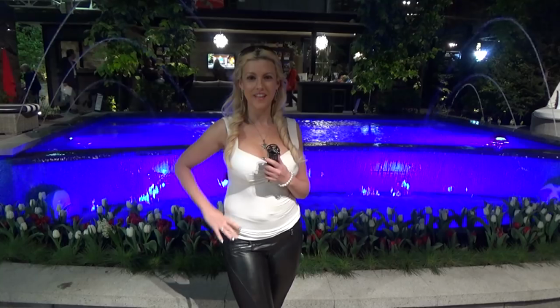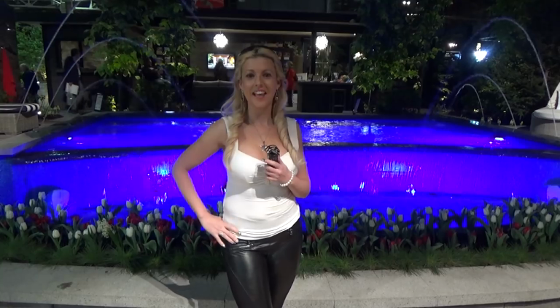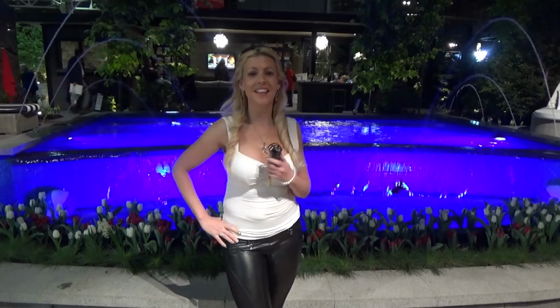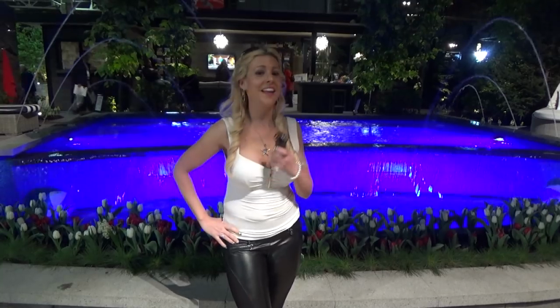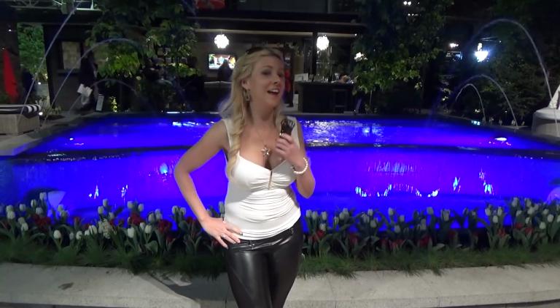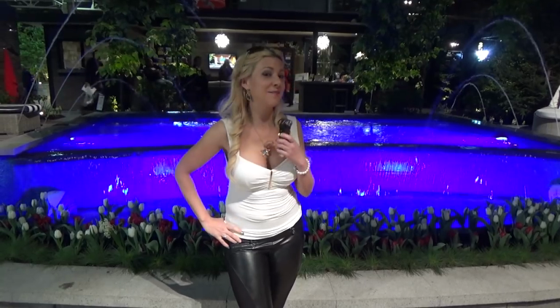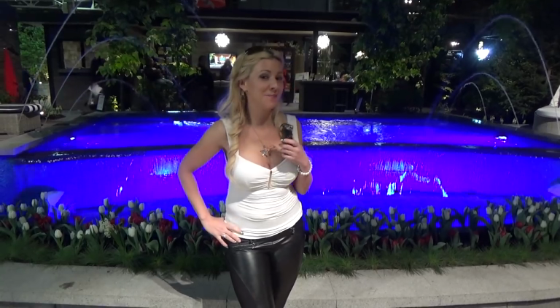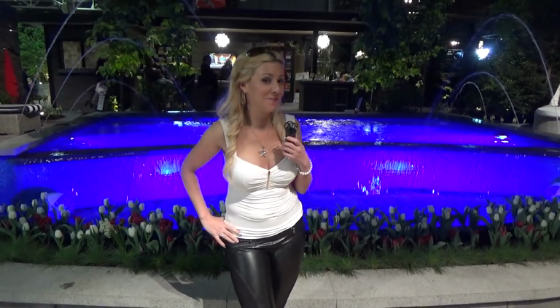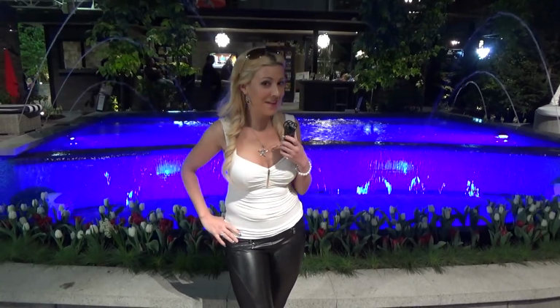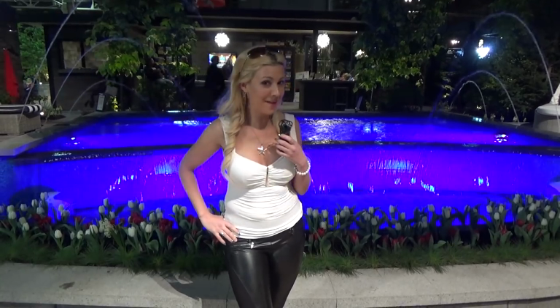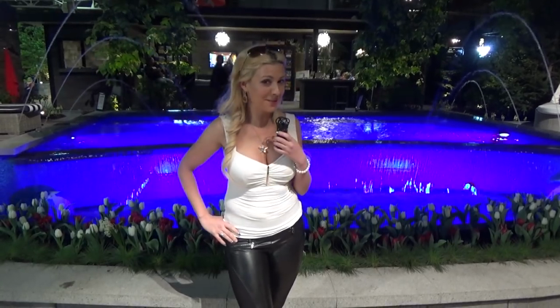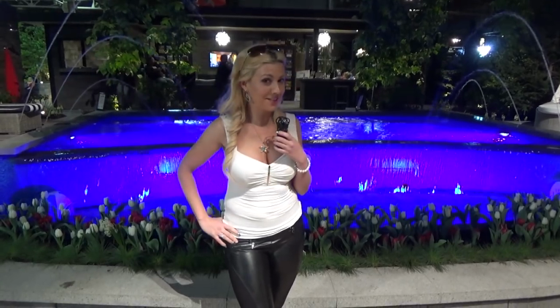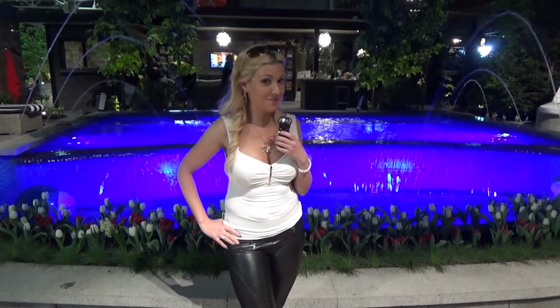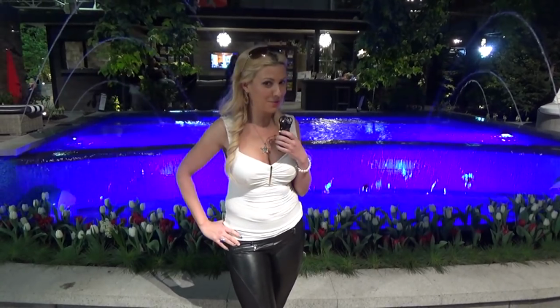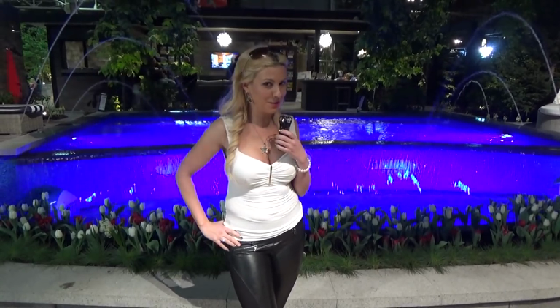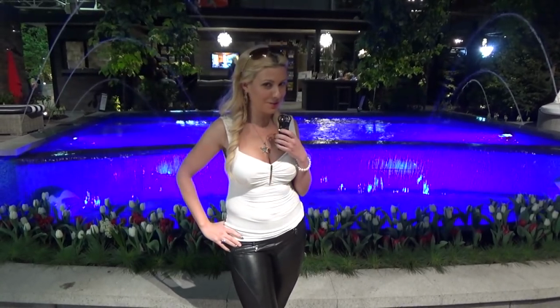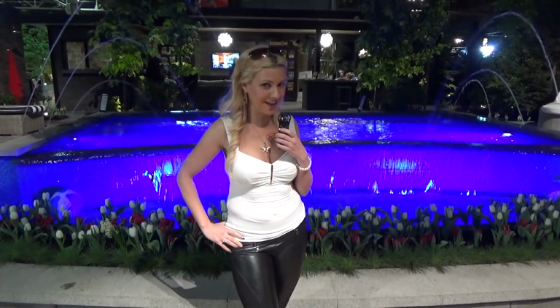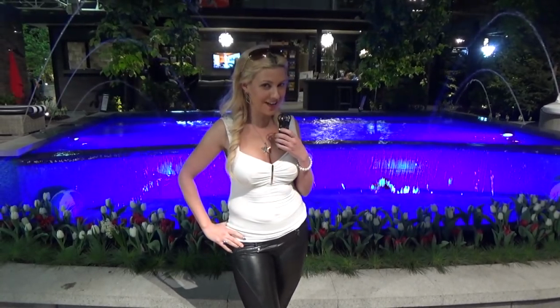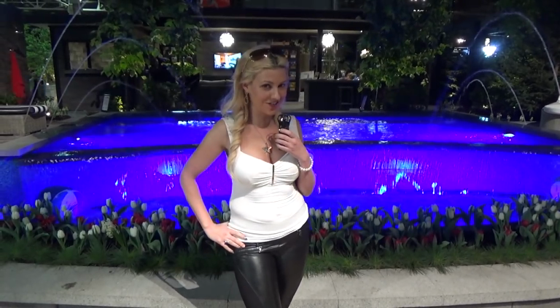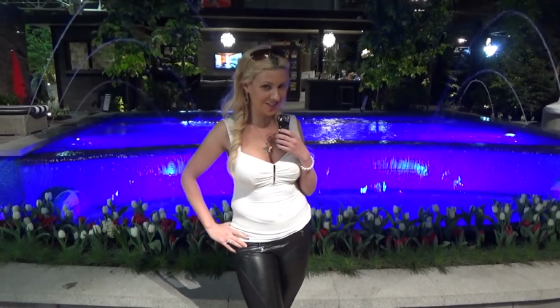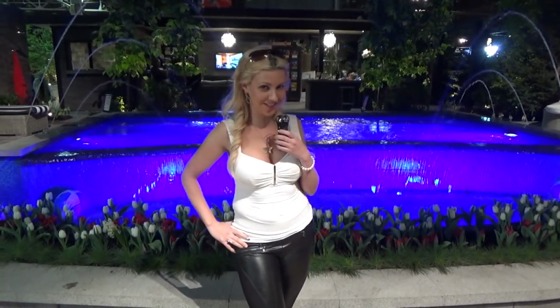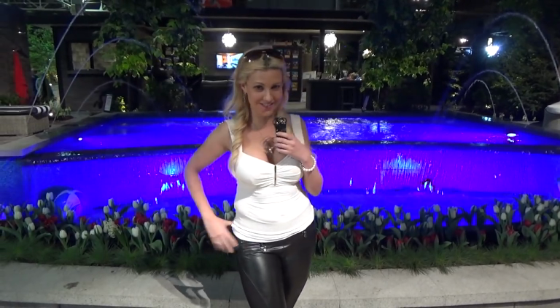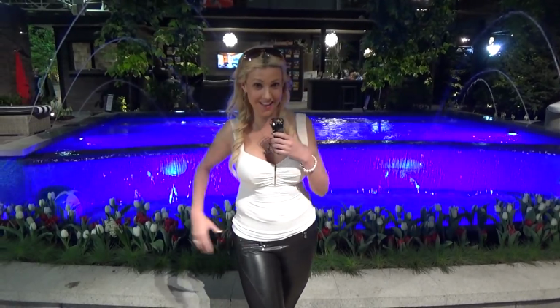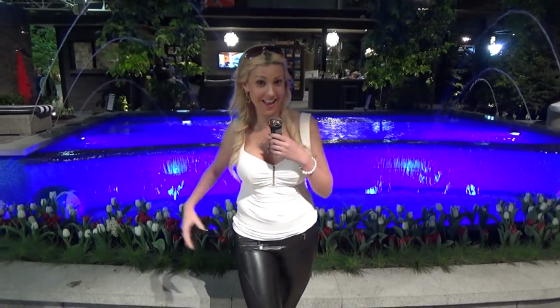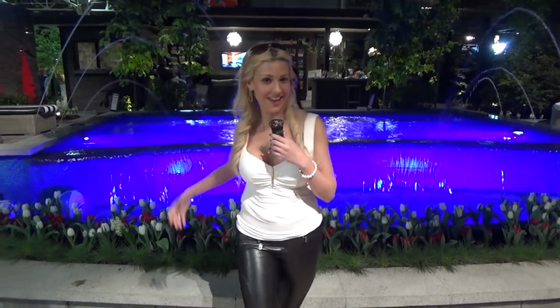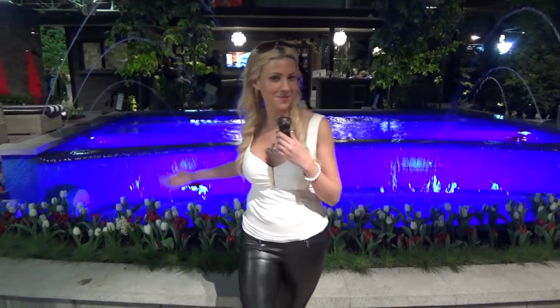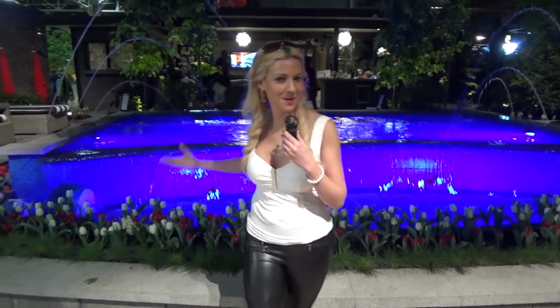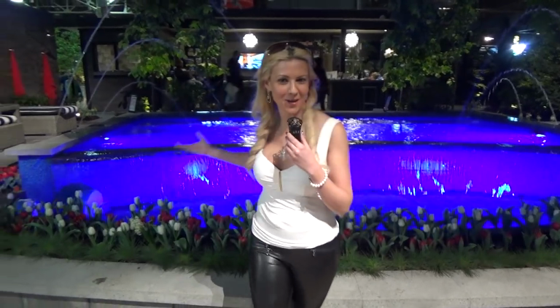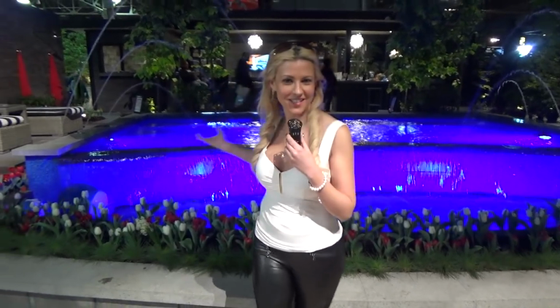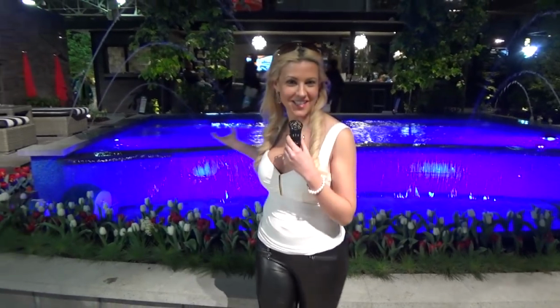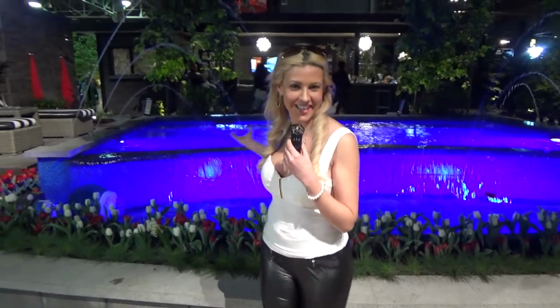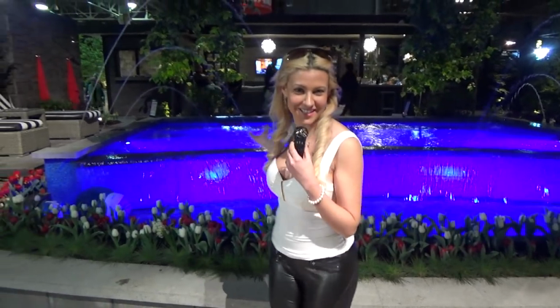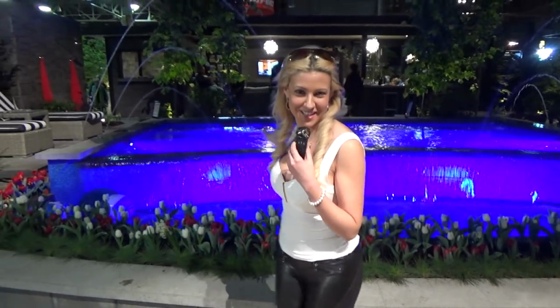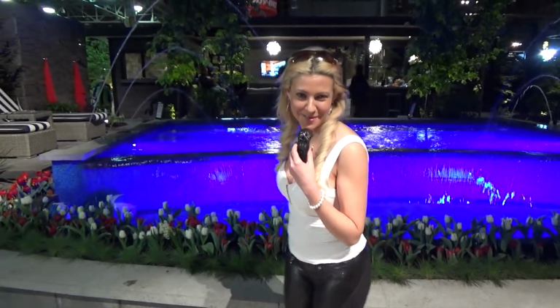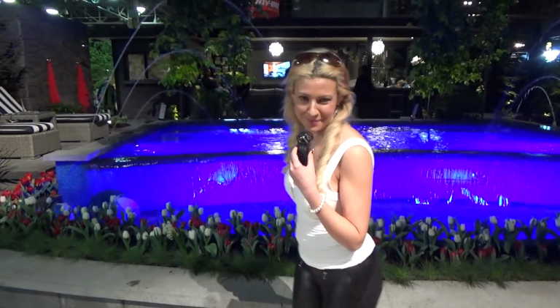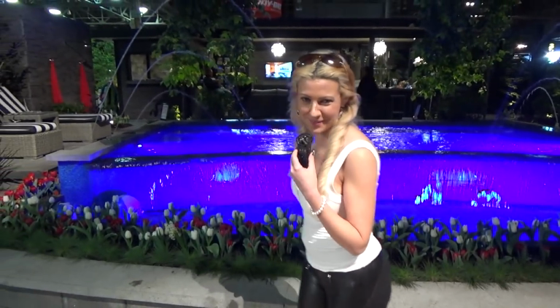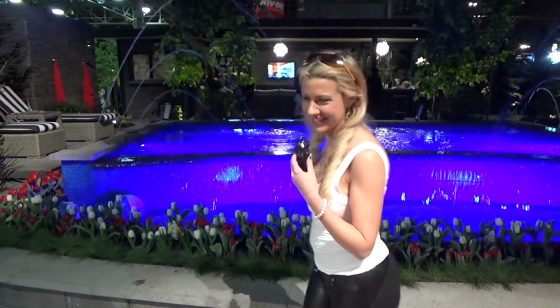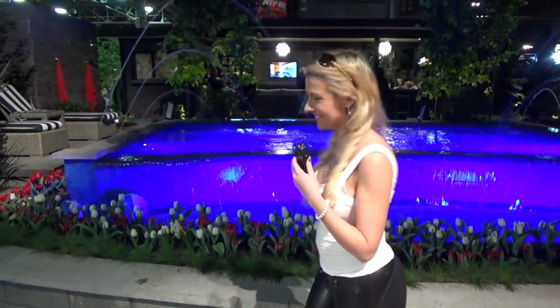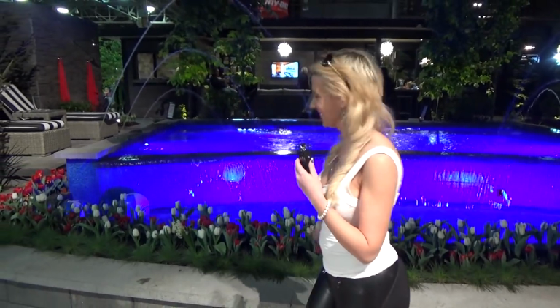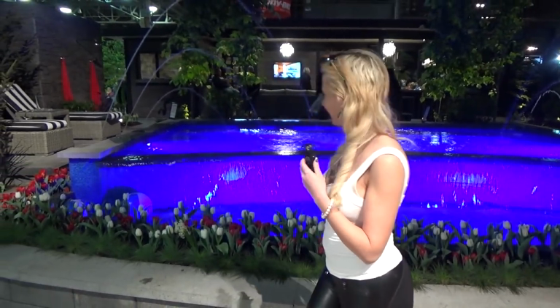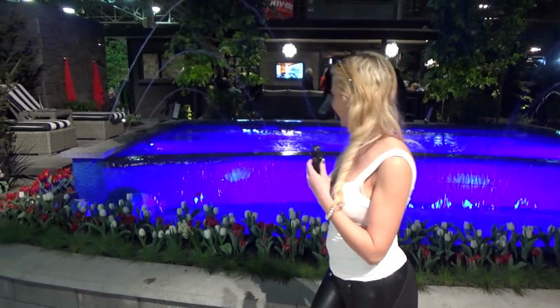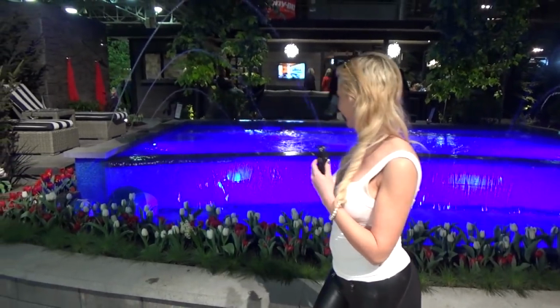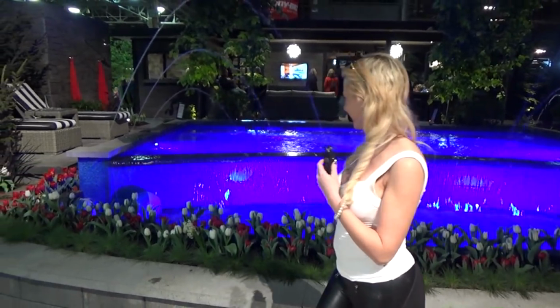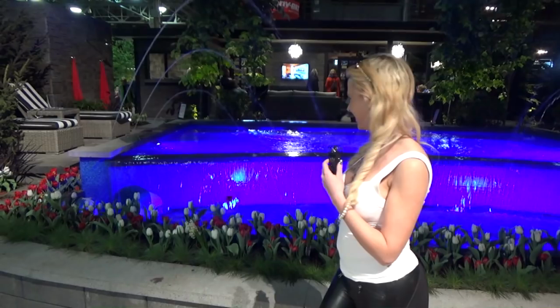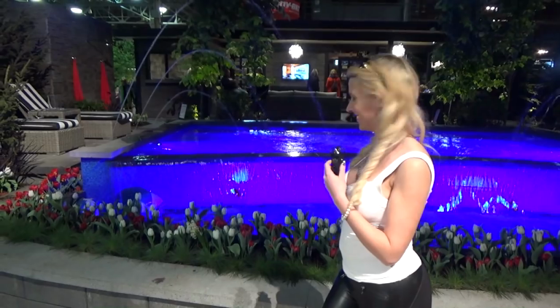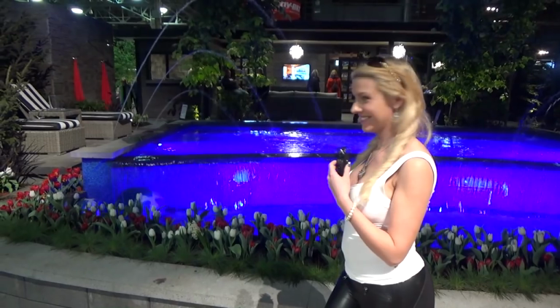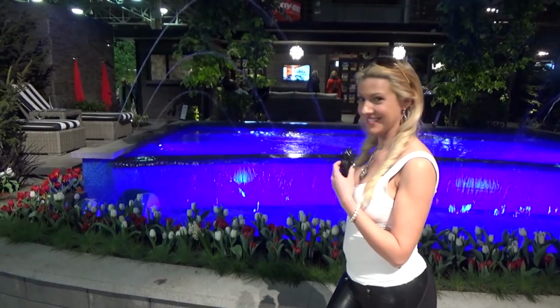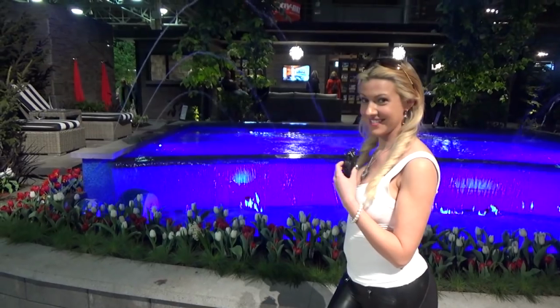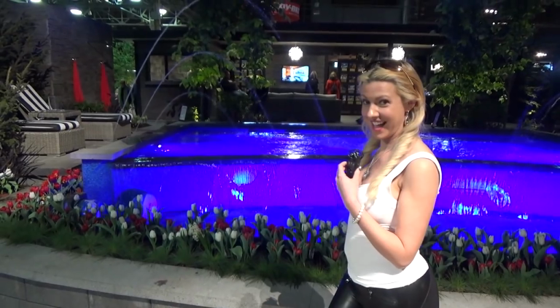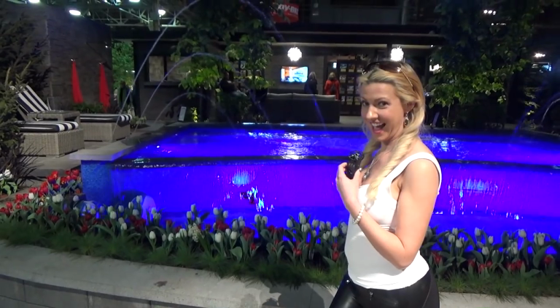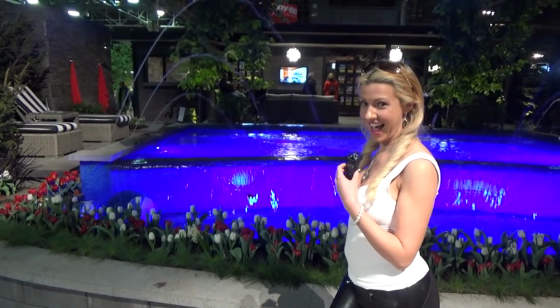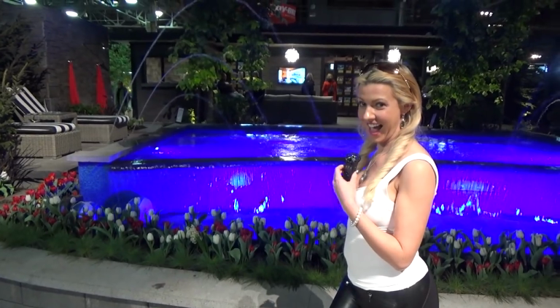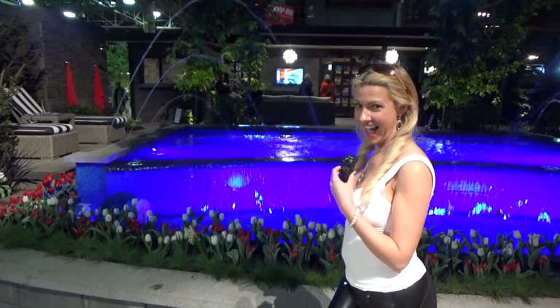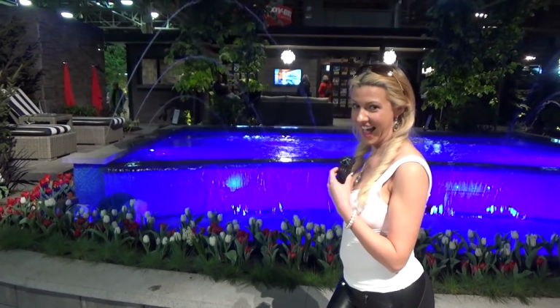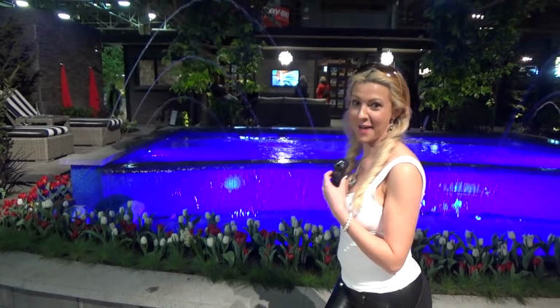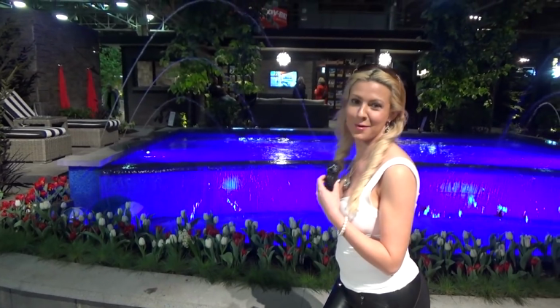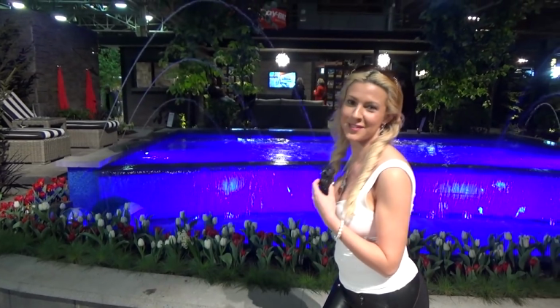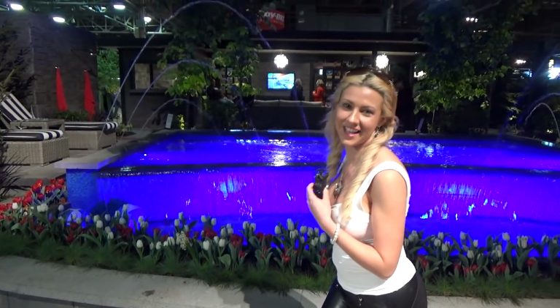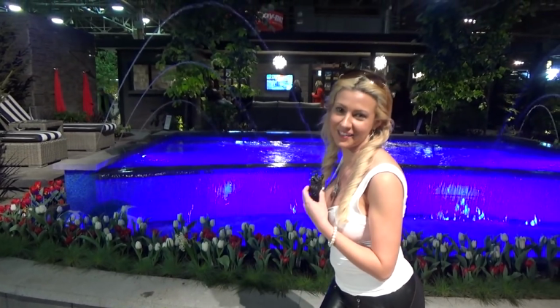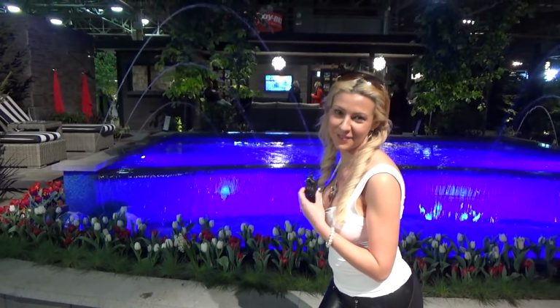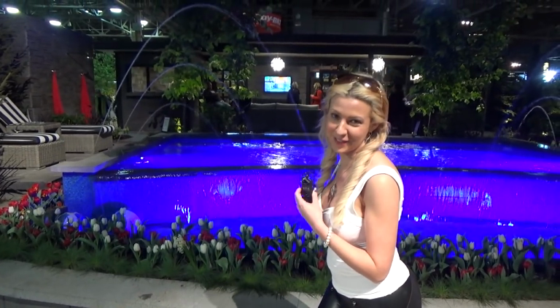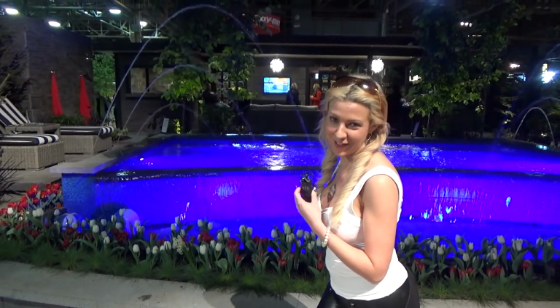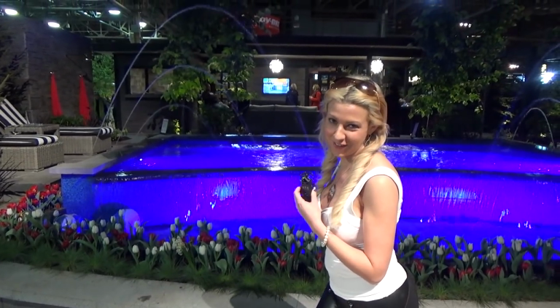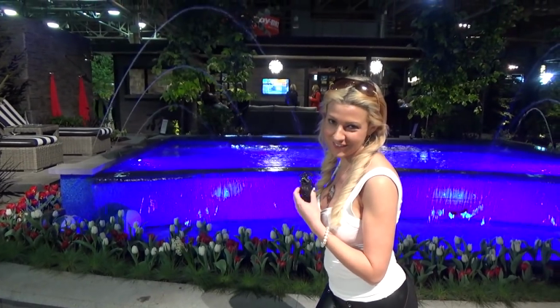They have some fabulous pool creations. Anyone want to take a dip? I won't tell if you don't.